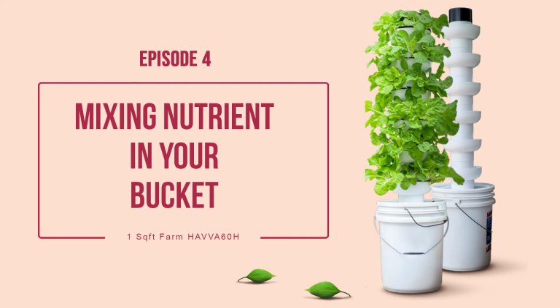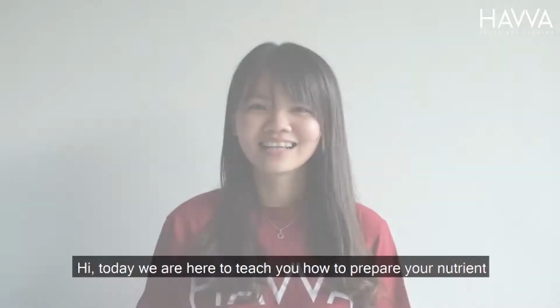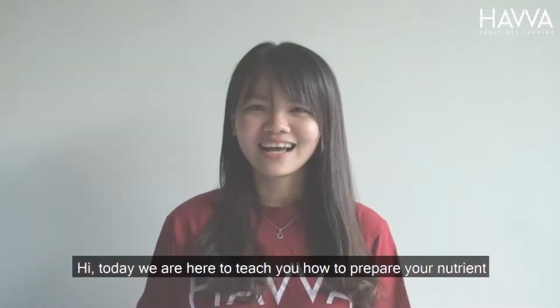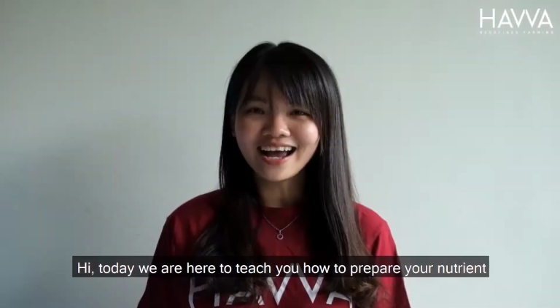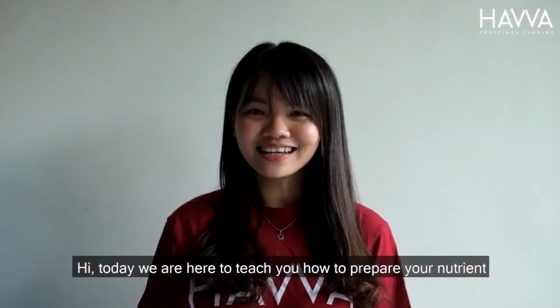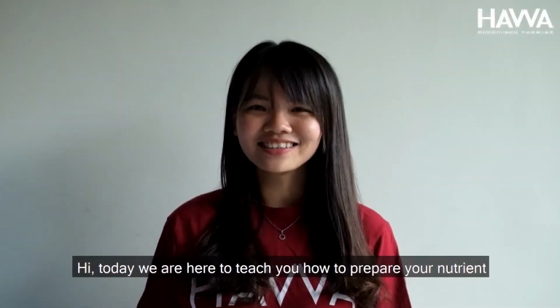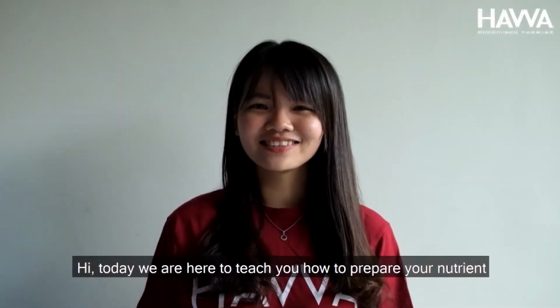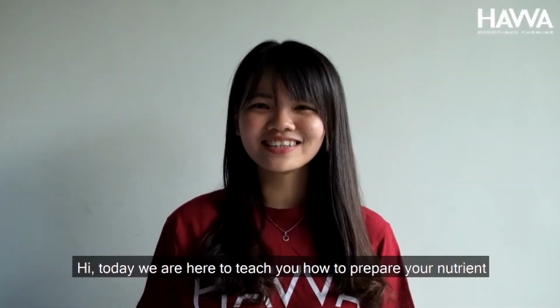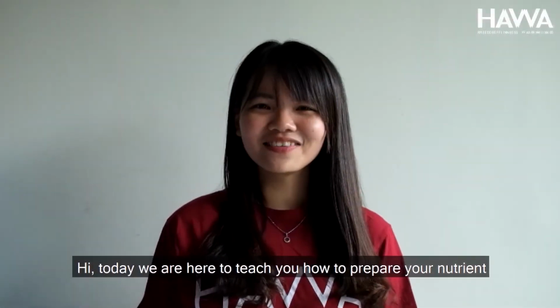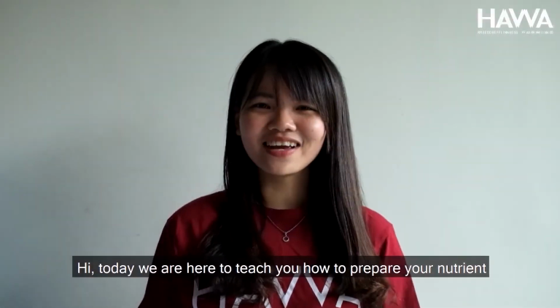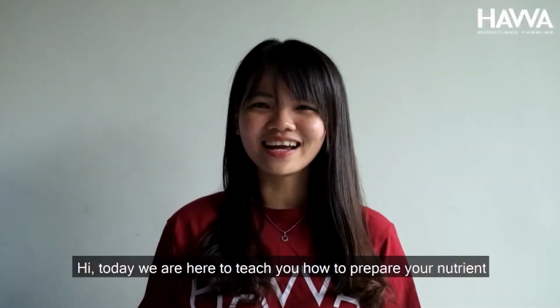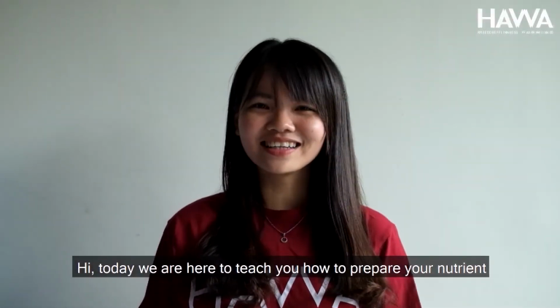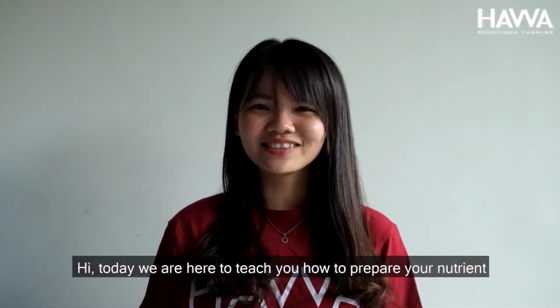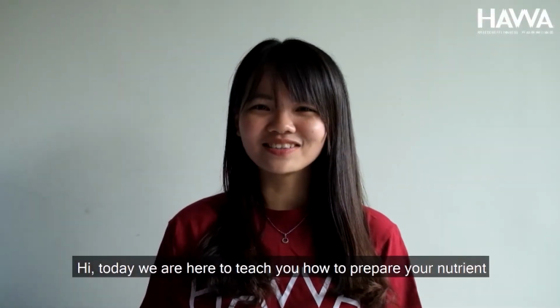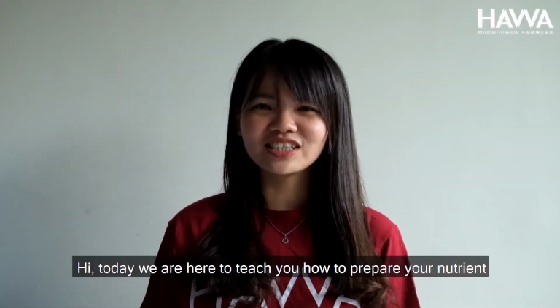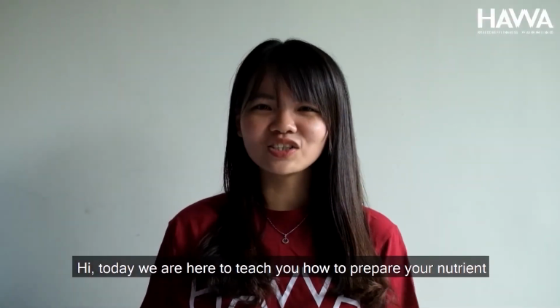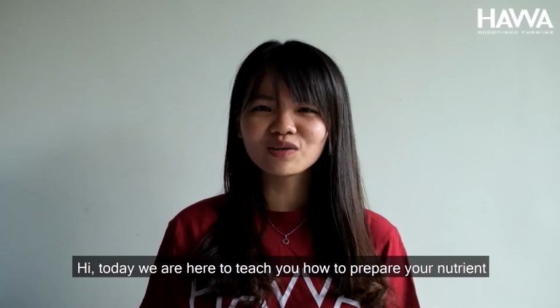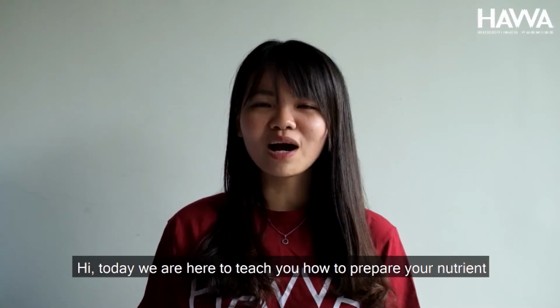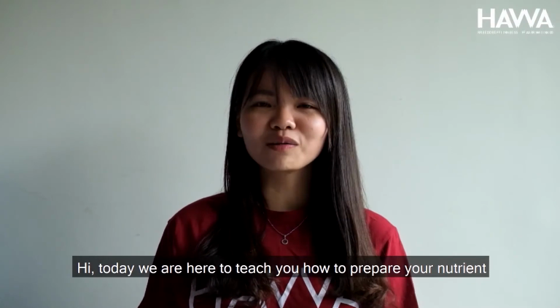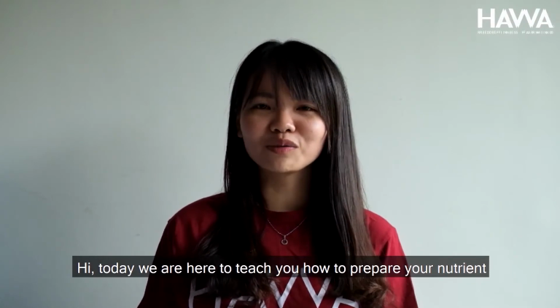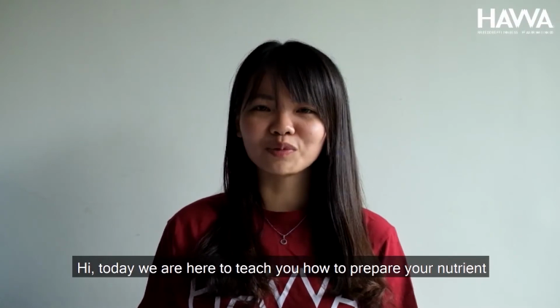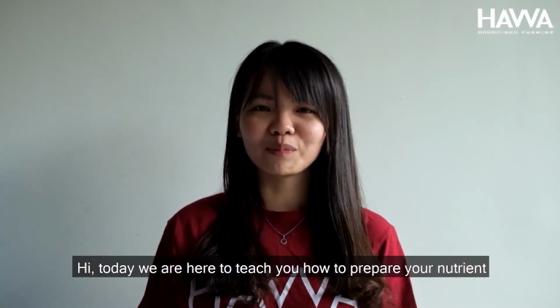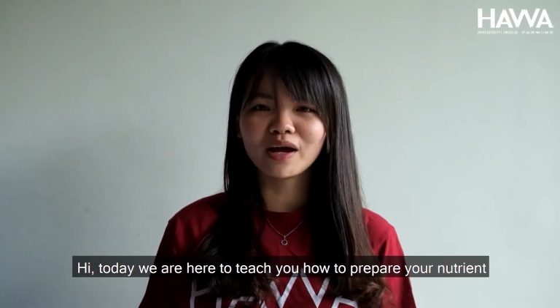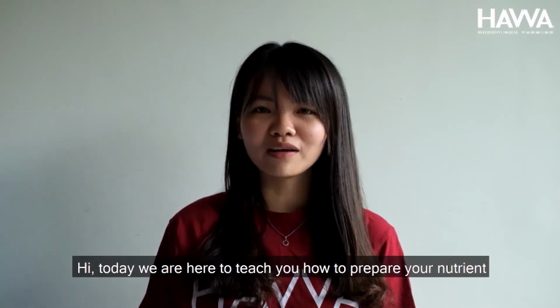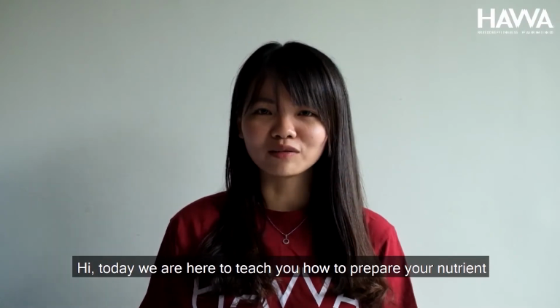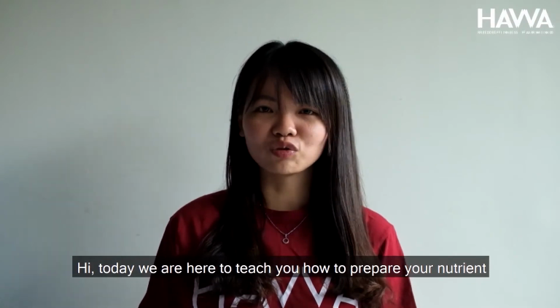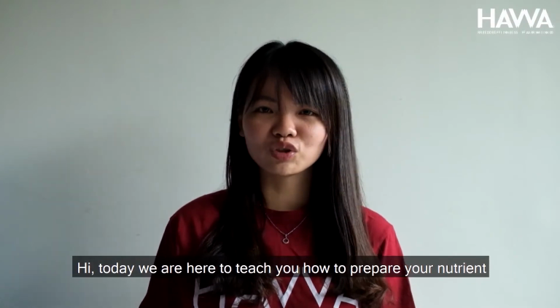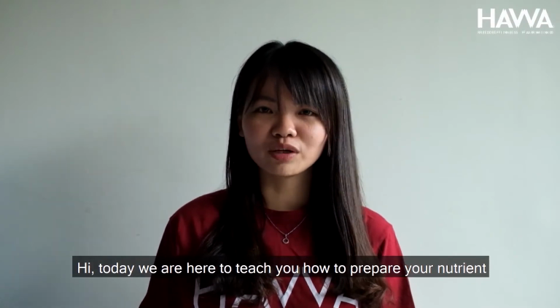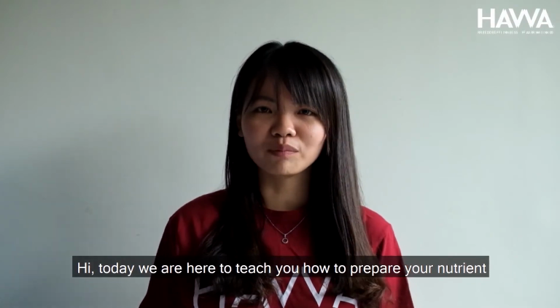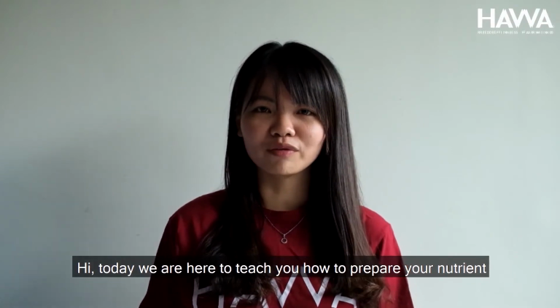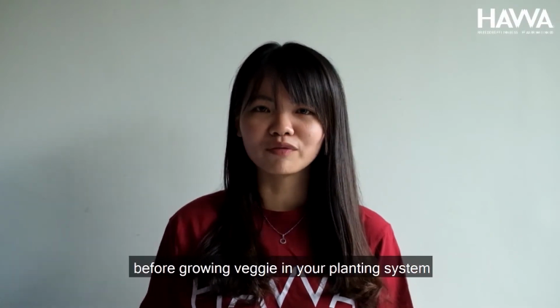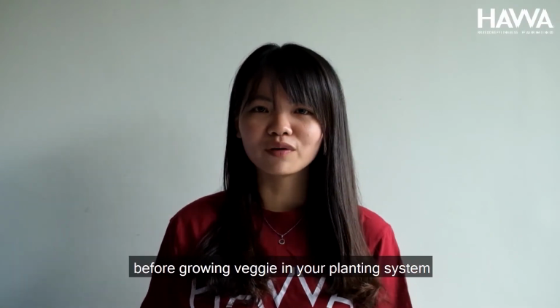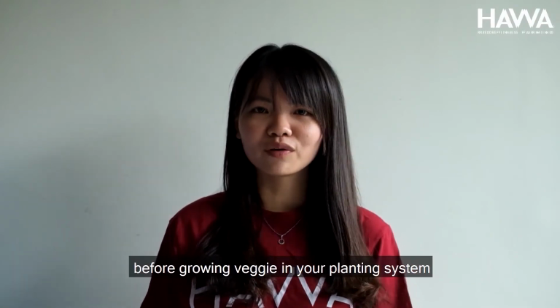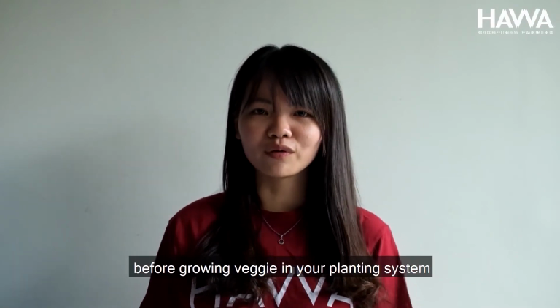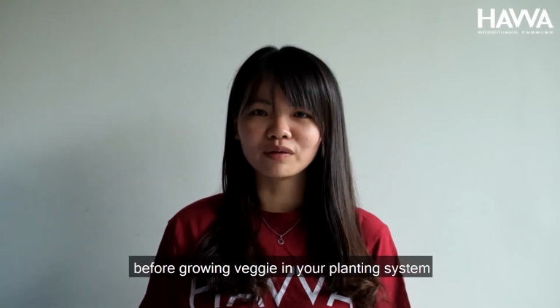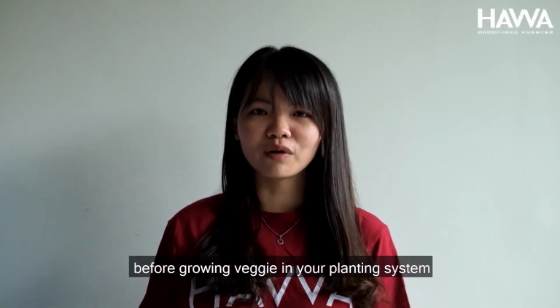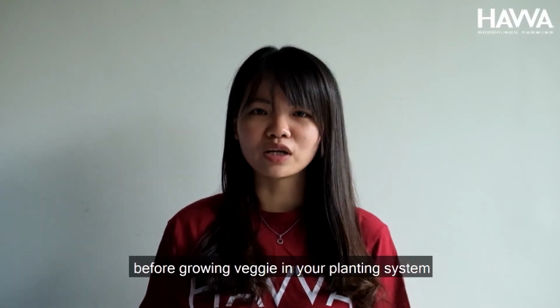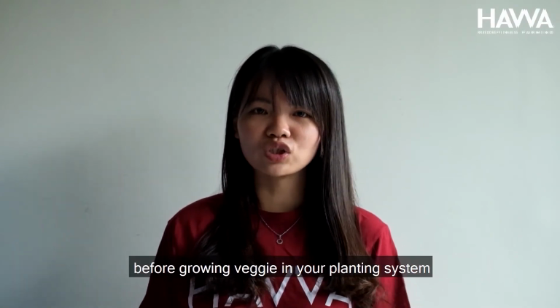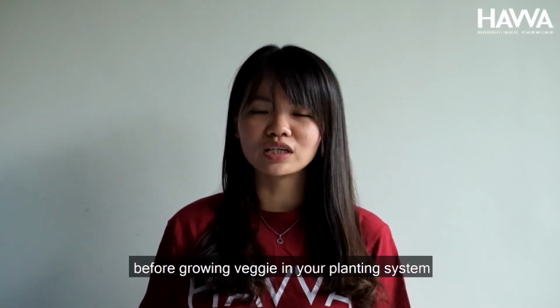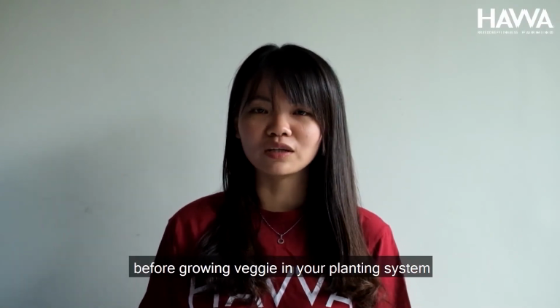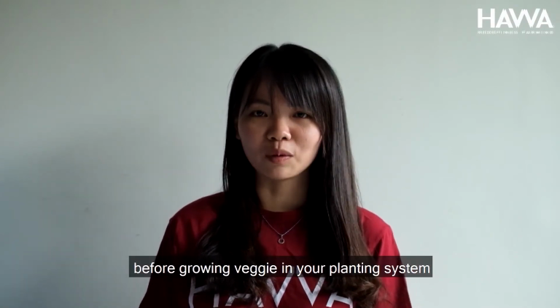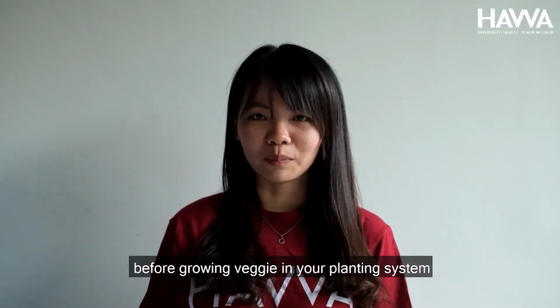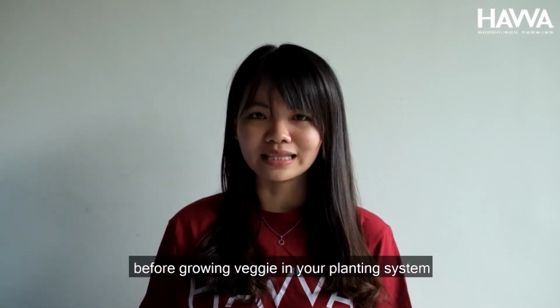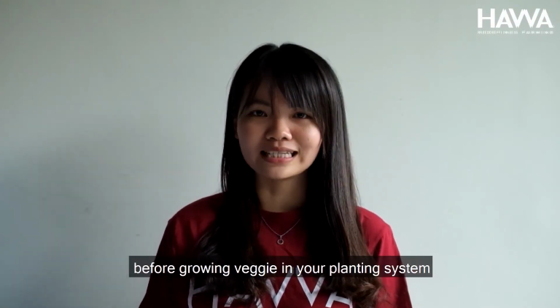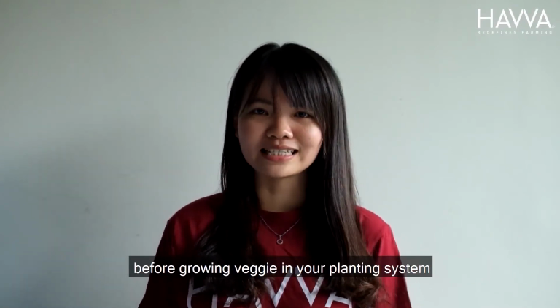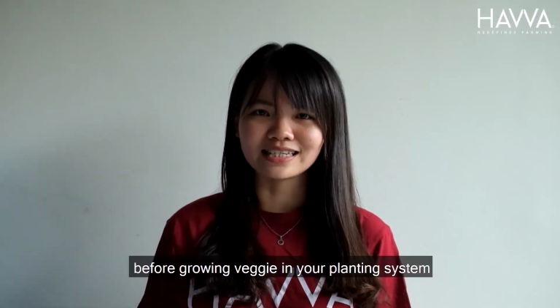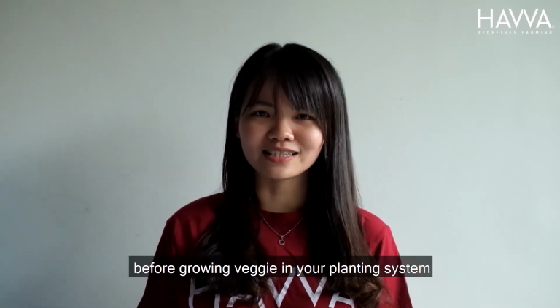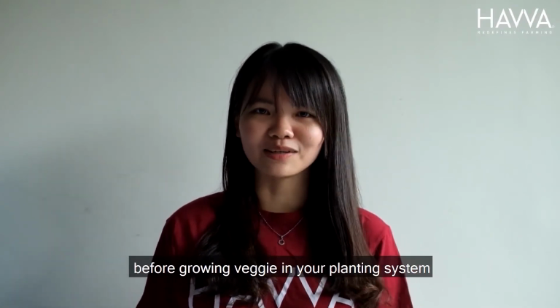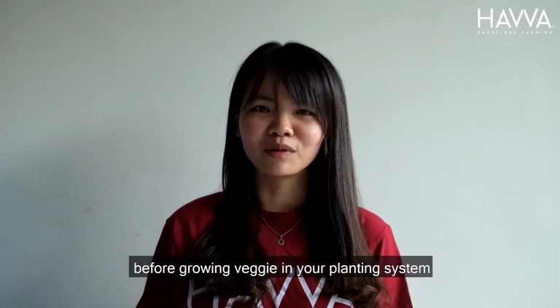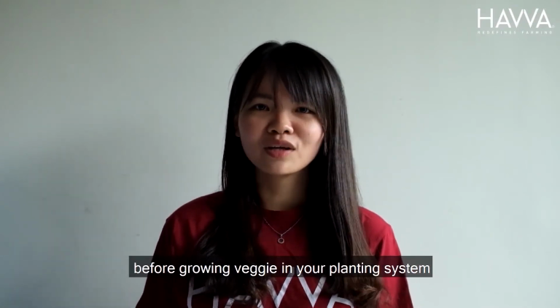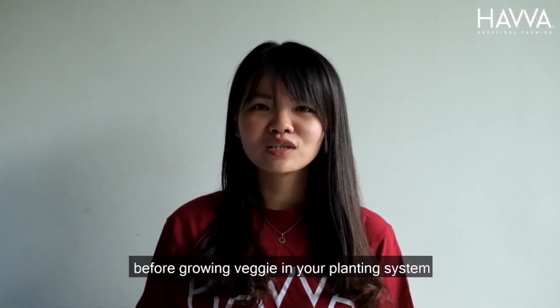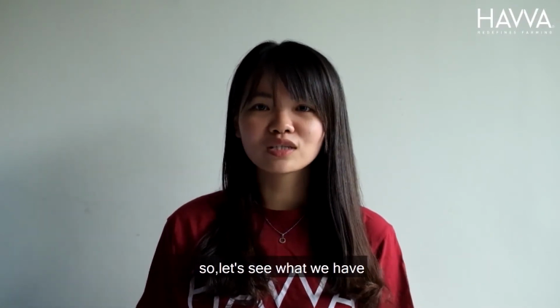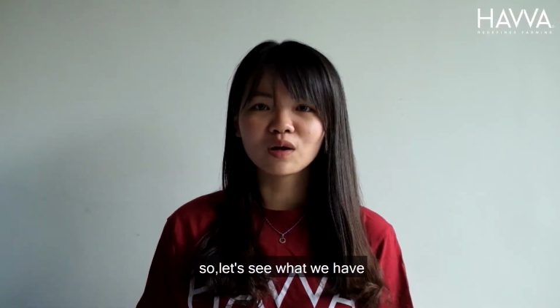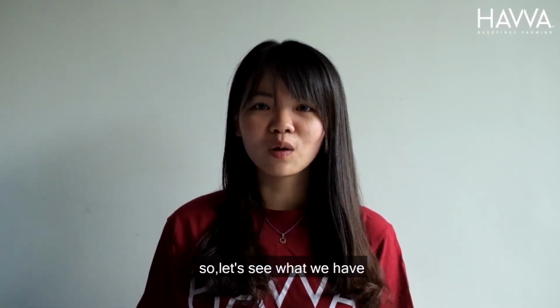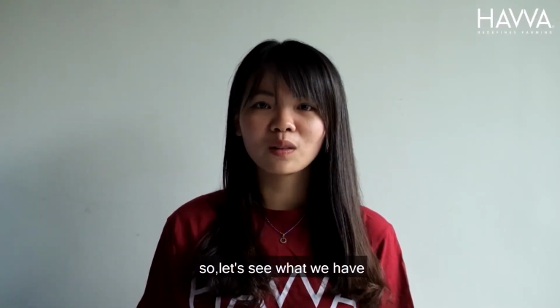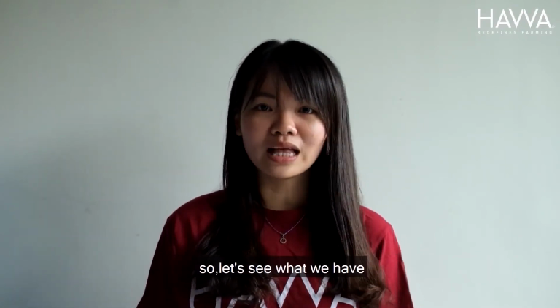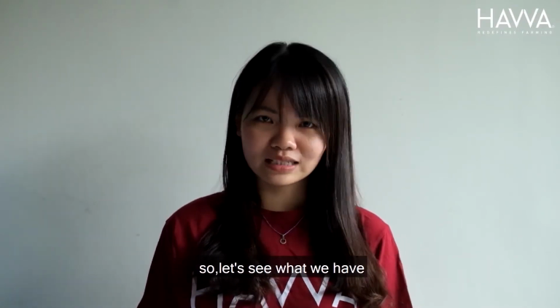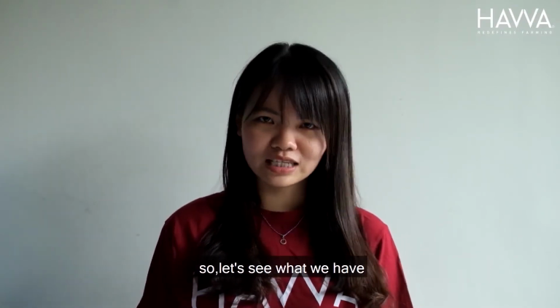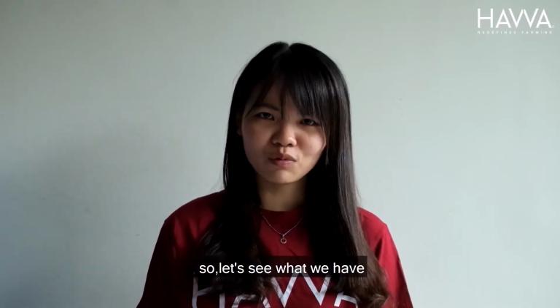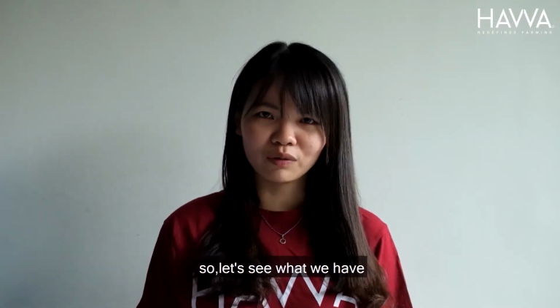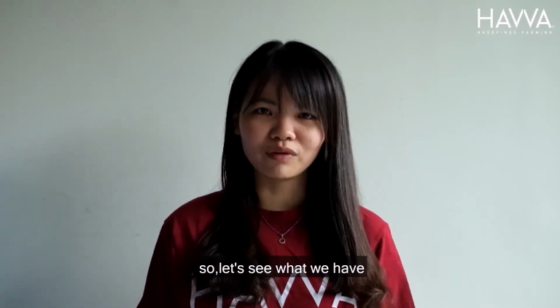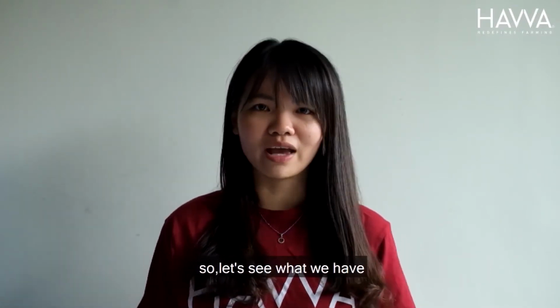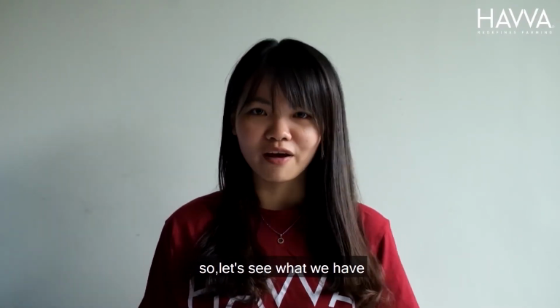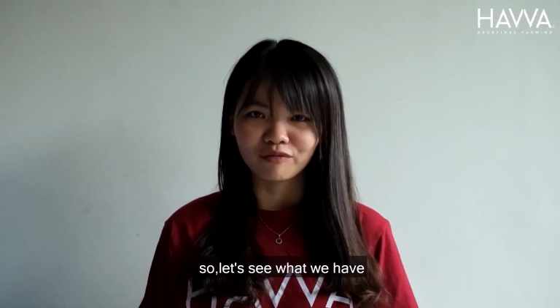Hi, today we are here to teach you how to prepare your nutrient before growing veggies in your planting system. So let's see what we have.